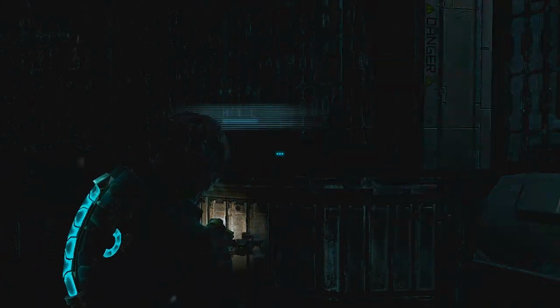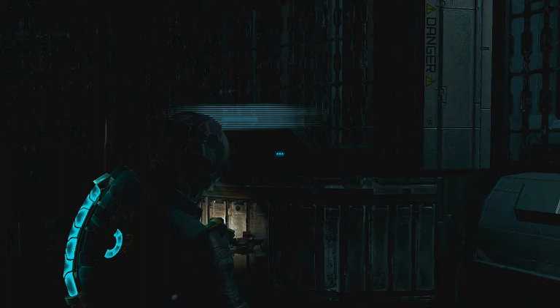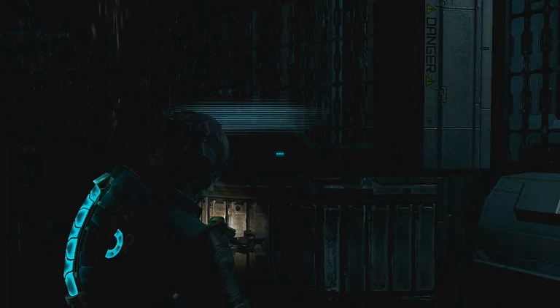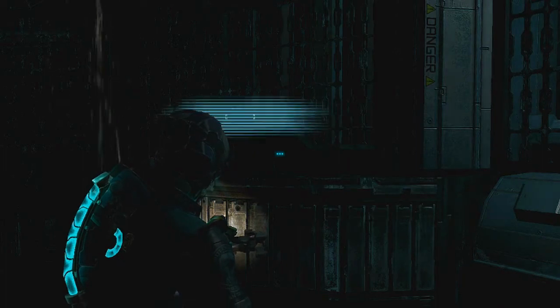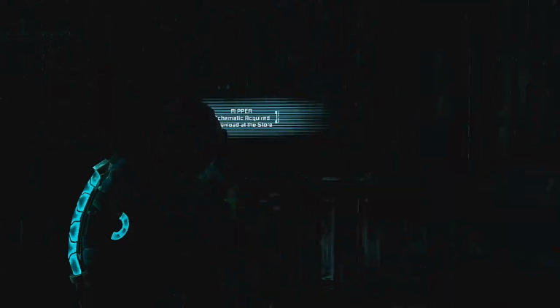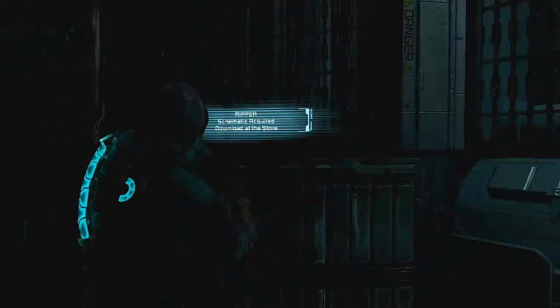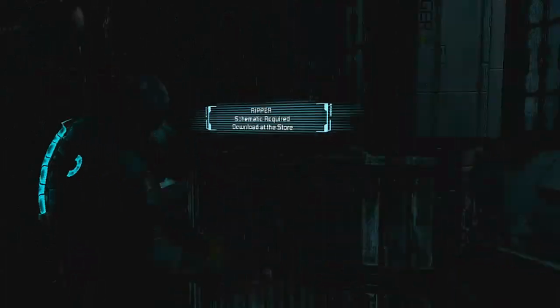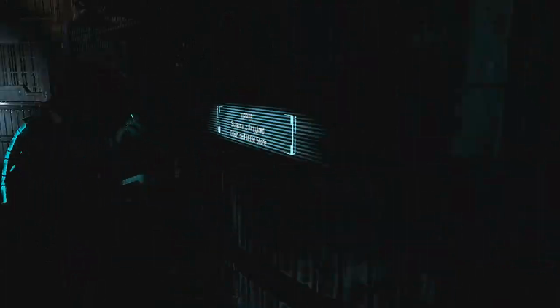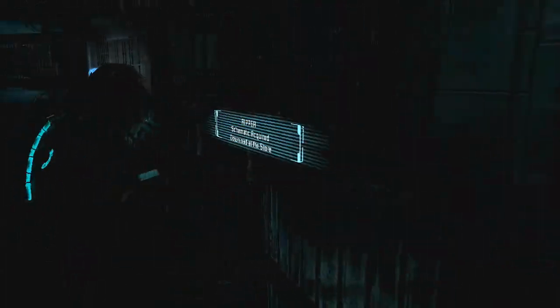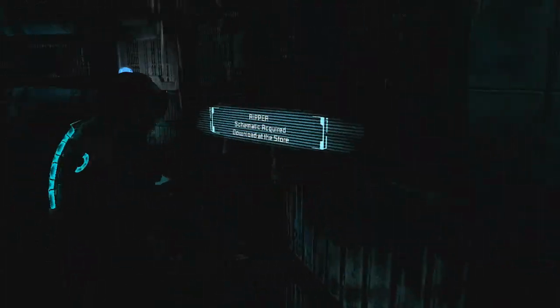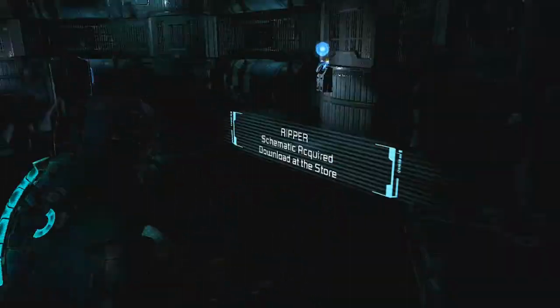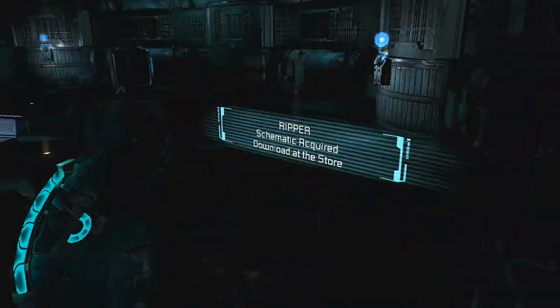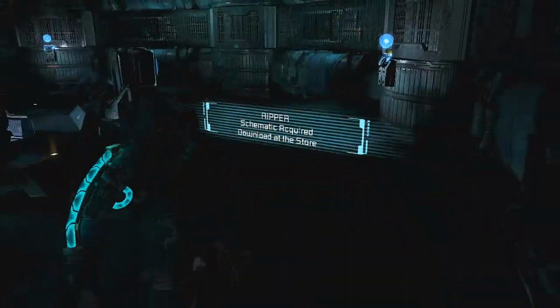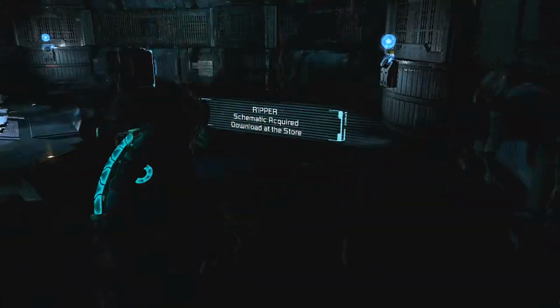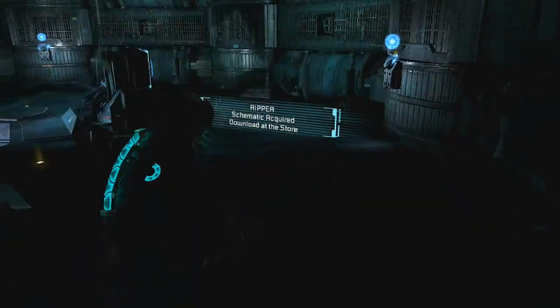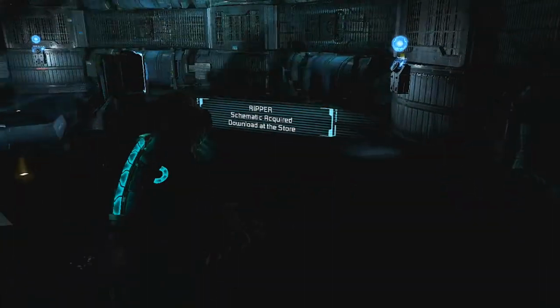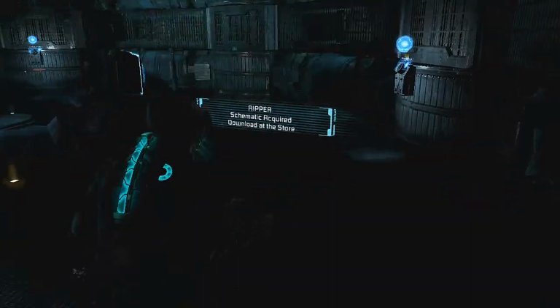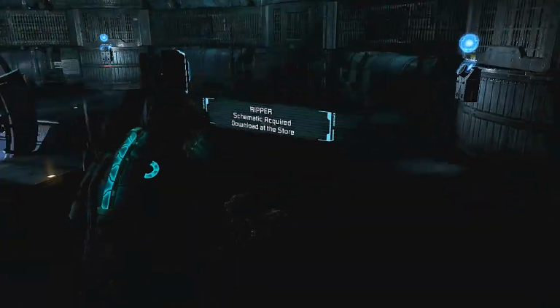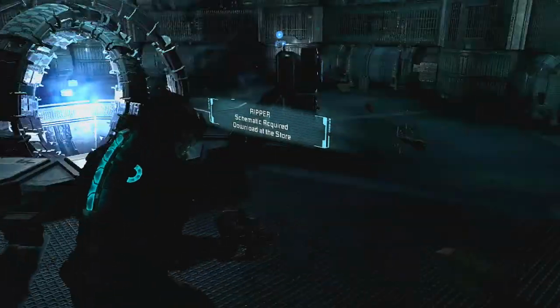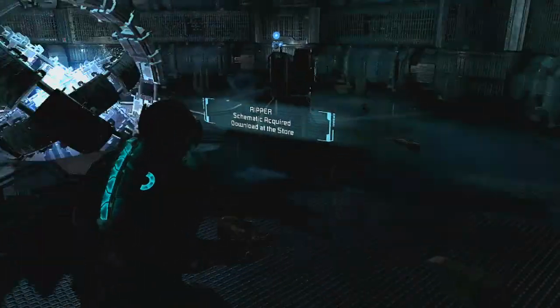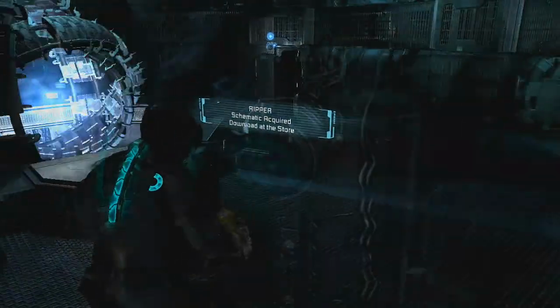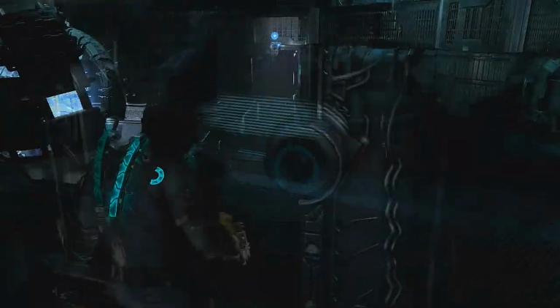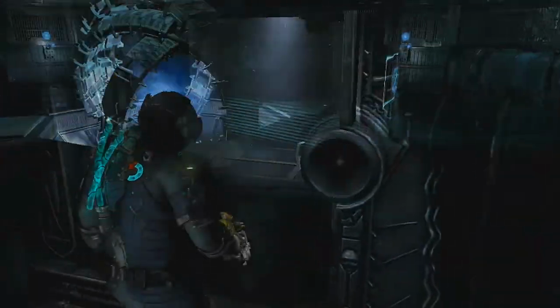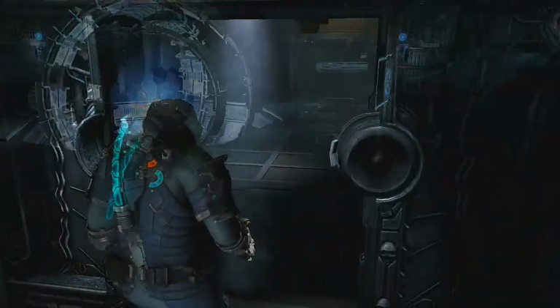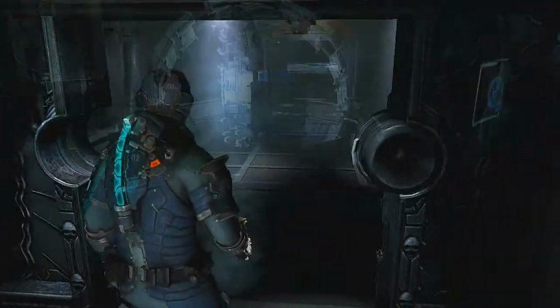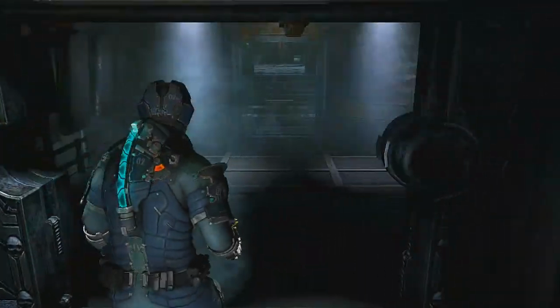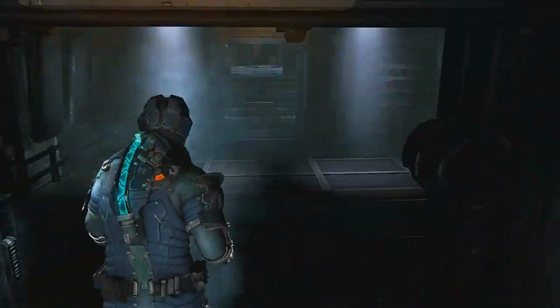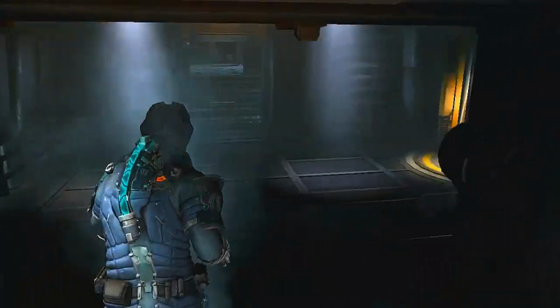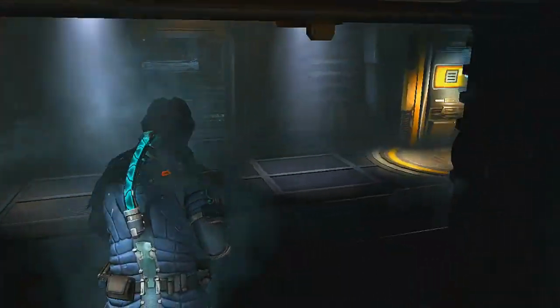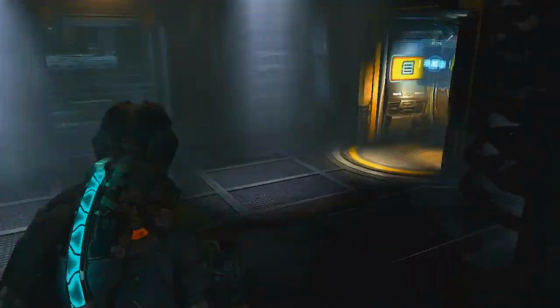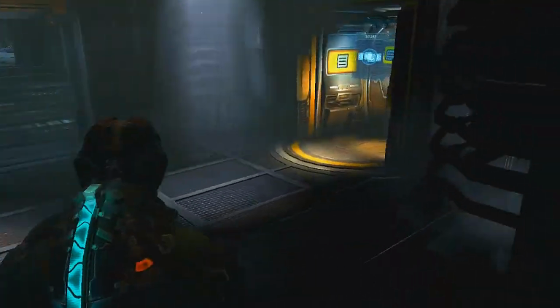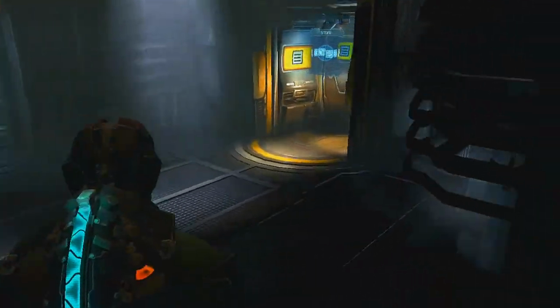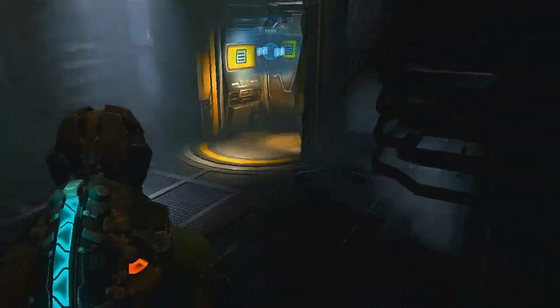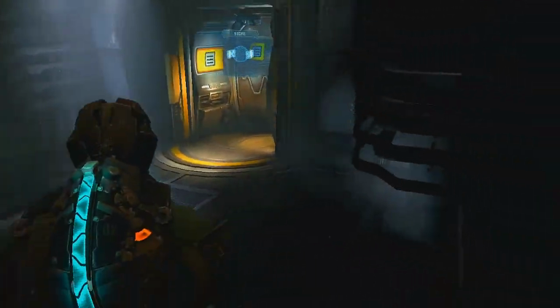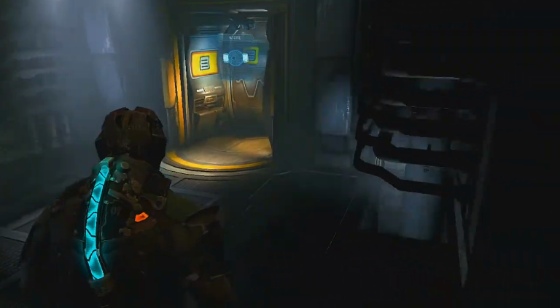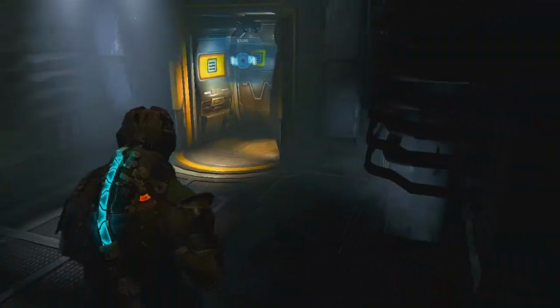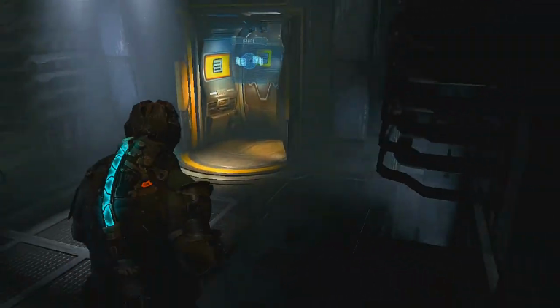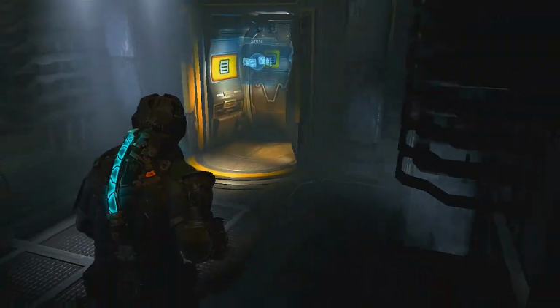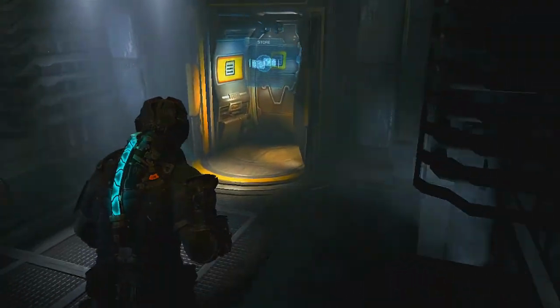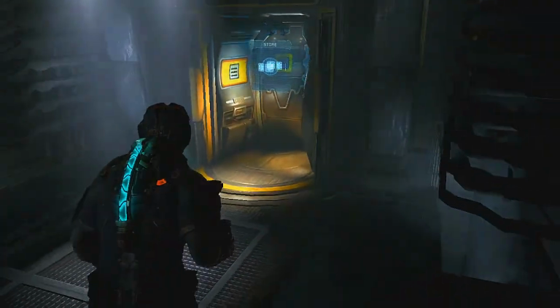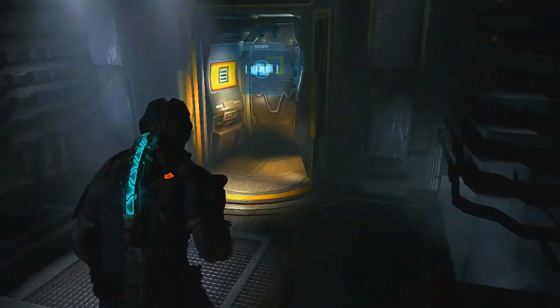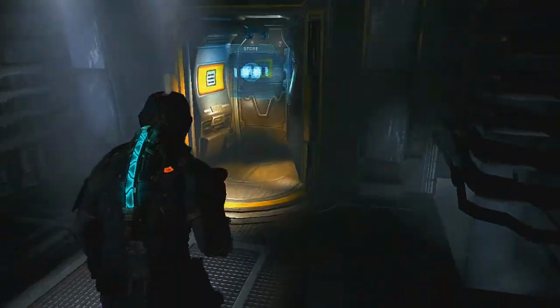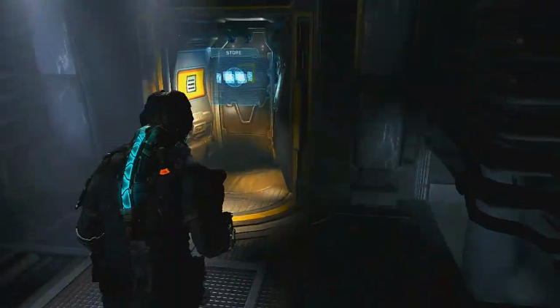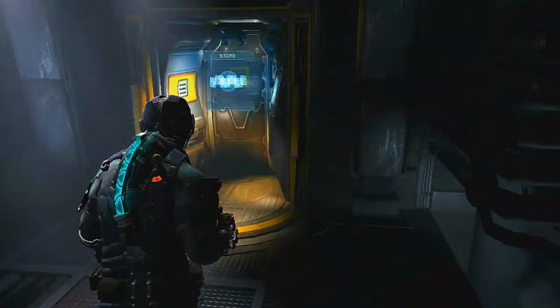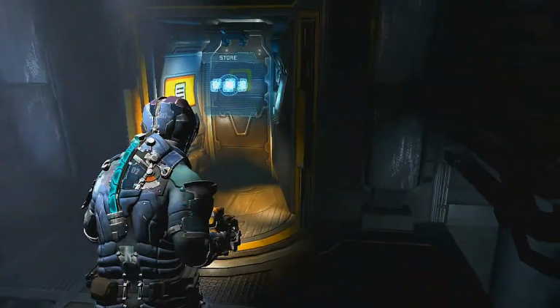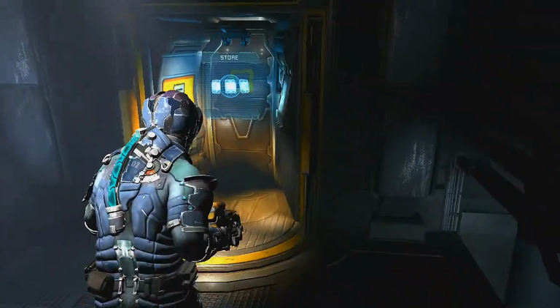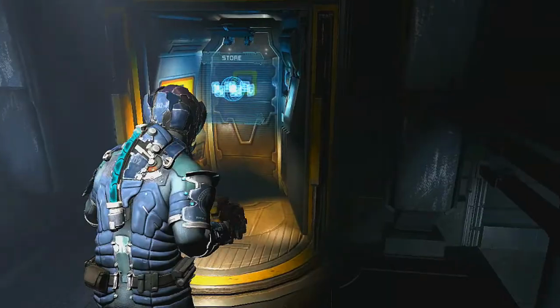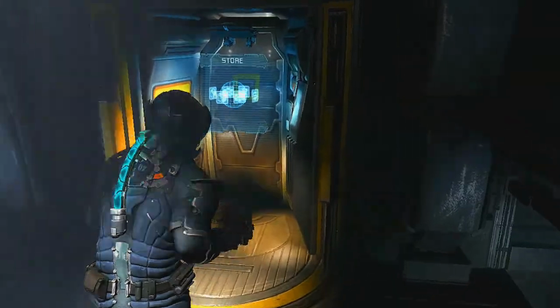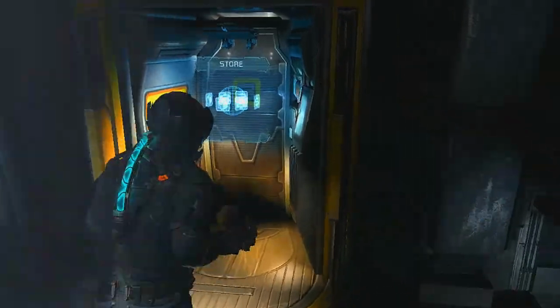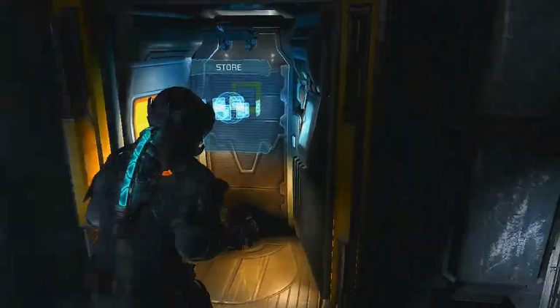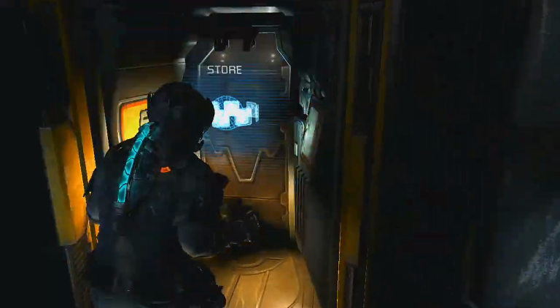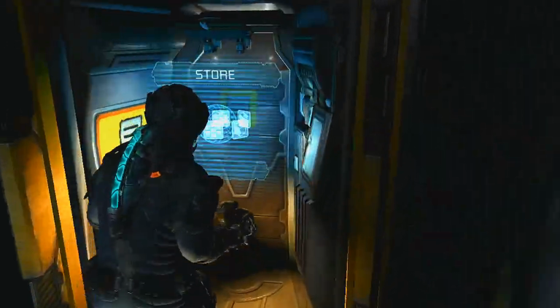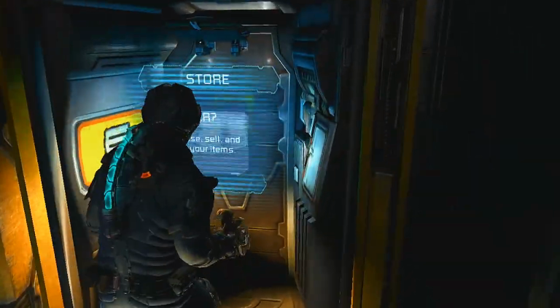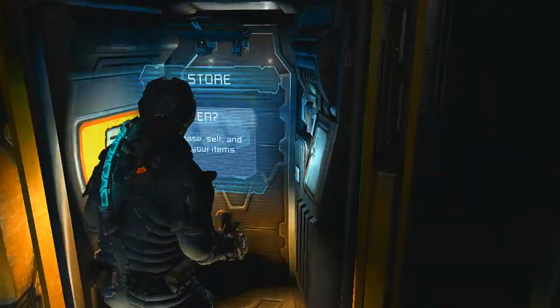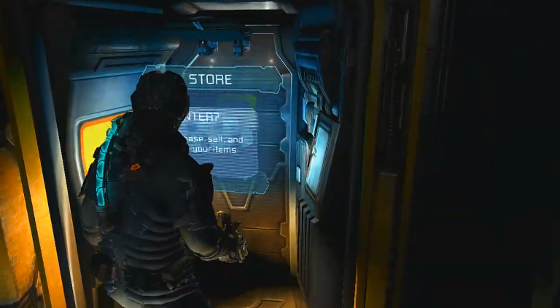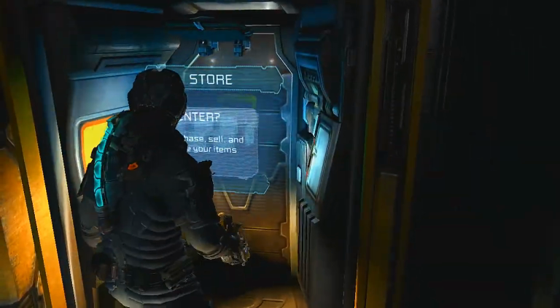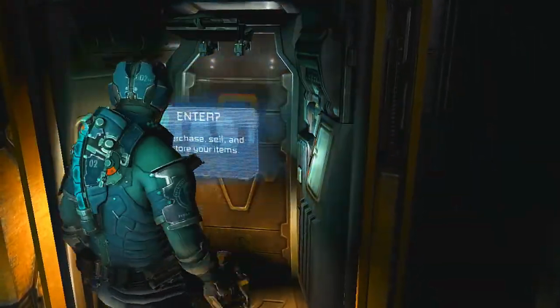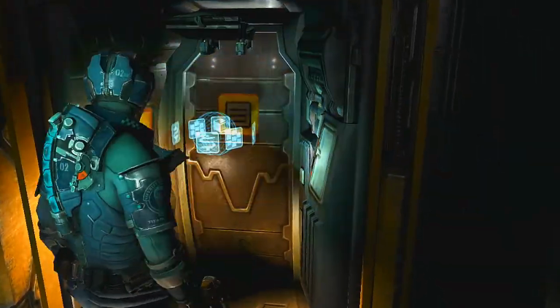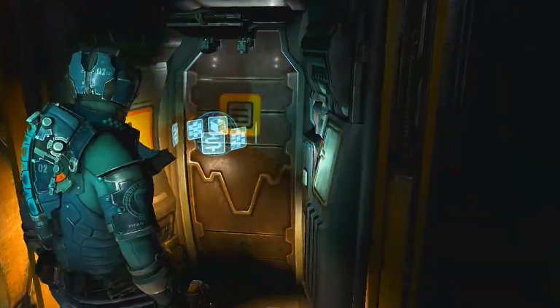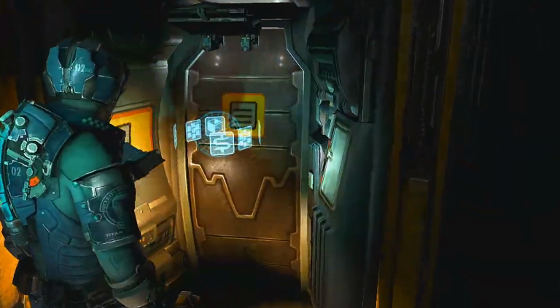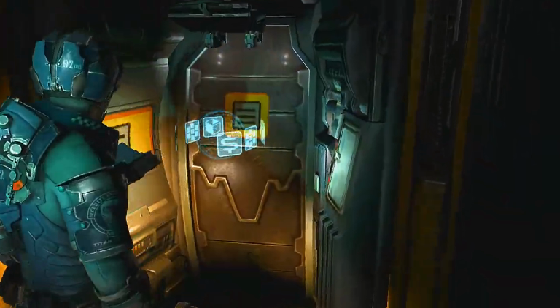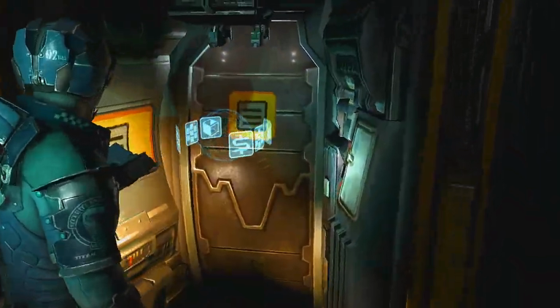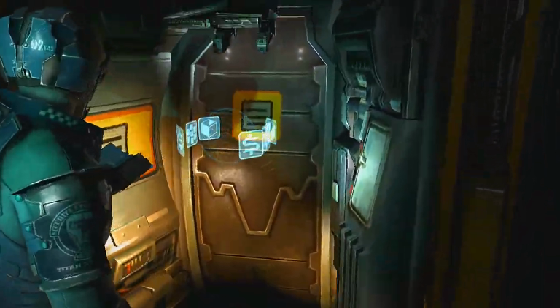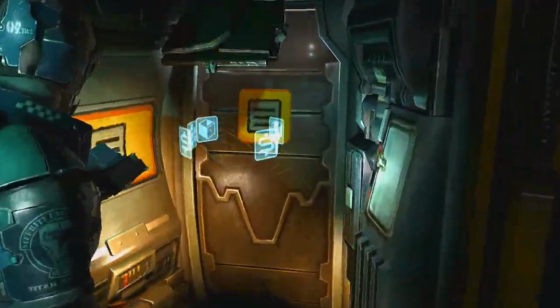Right after you finish that puzzle you'll run across this store that you can use to buy the Ripper itself. It costs 8,000 credits.